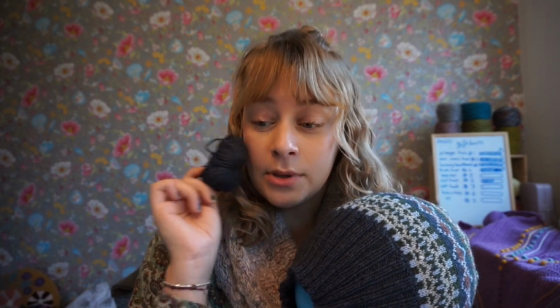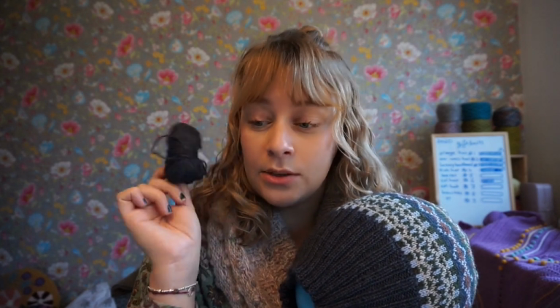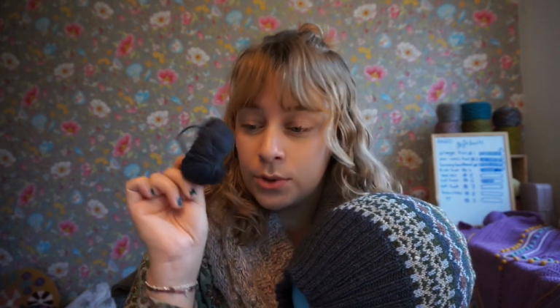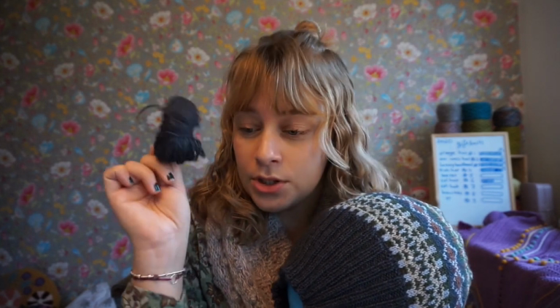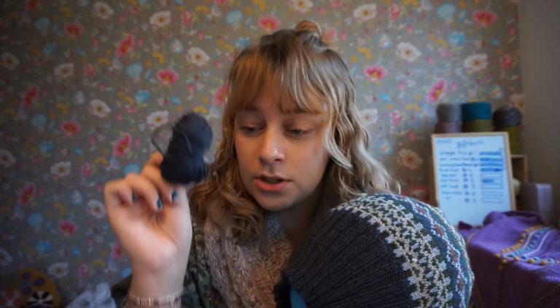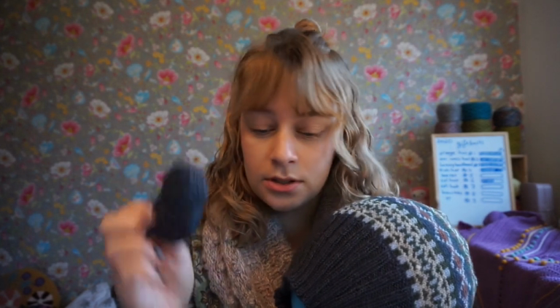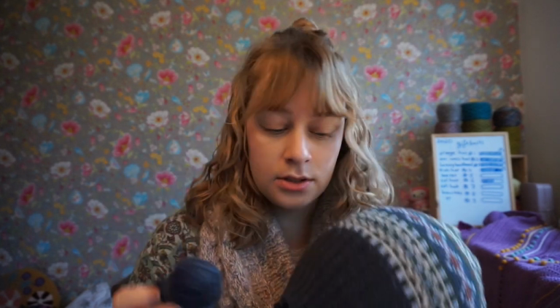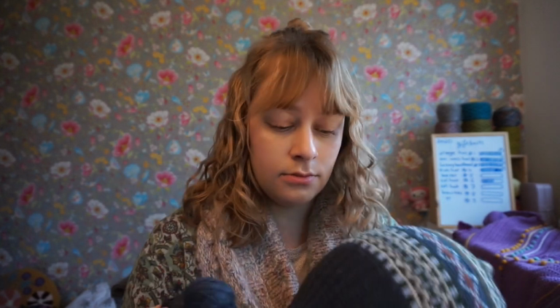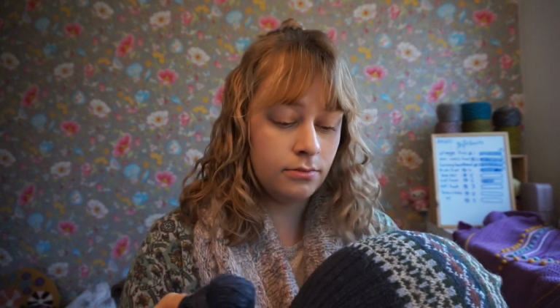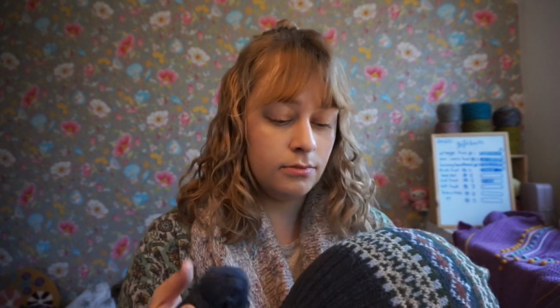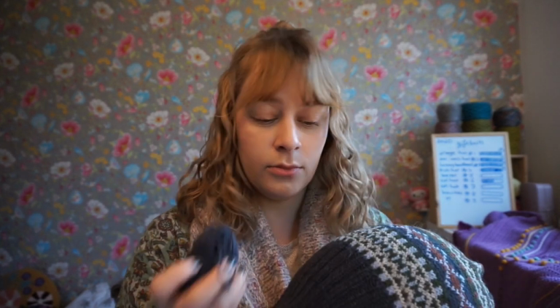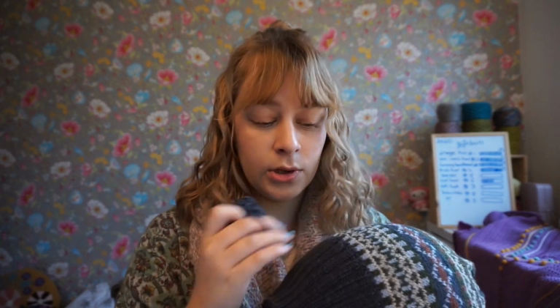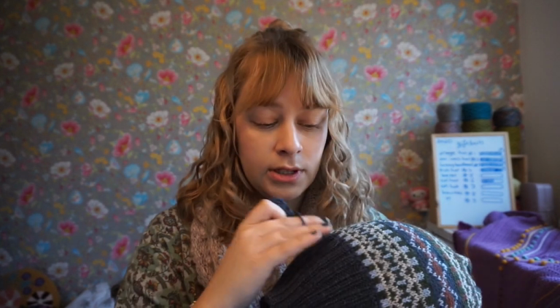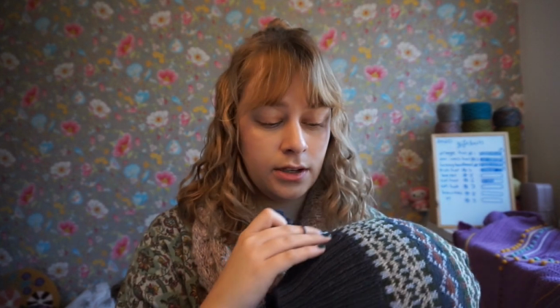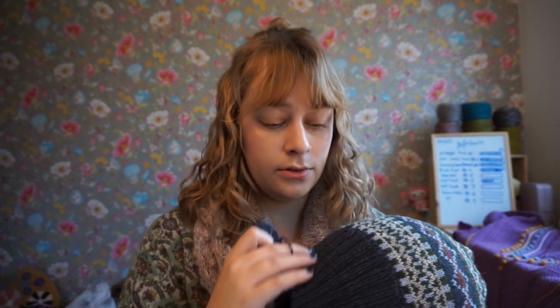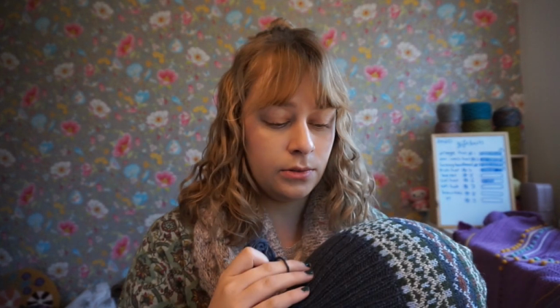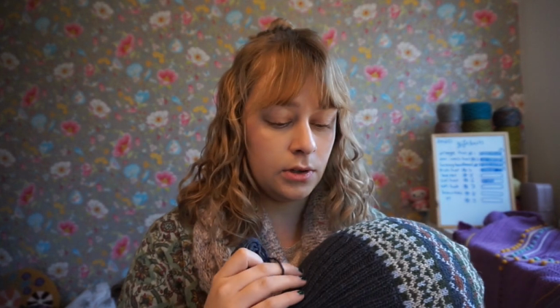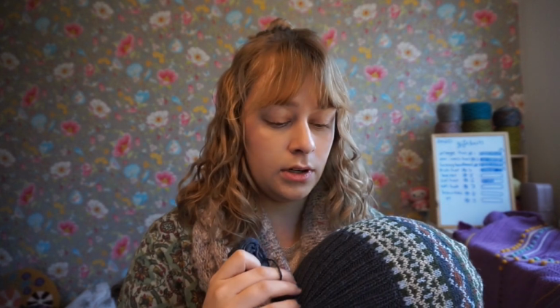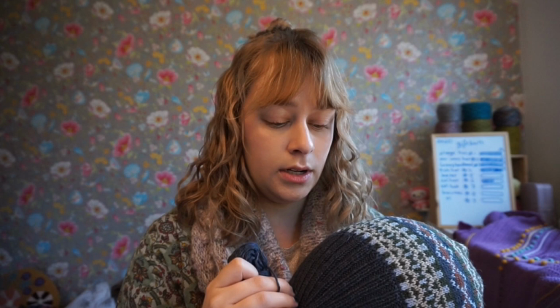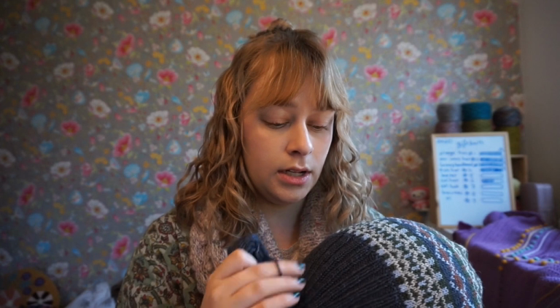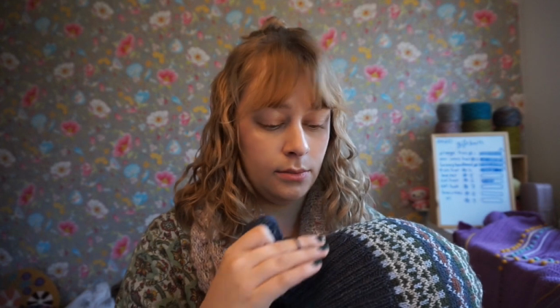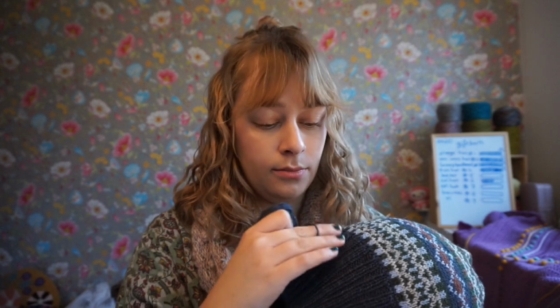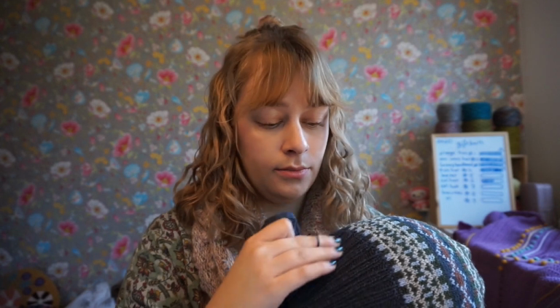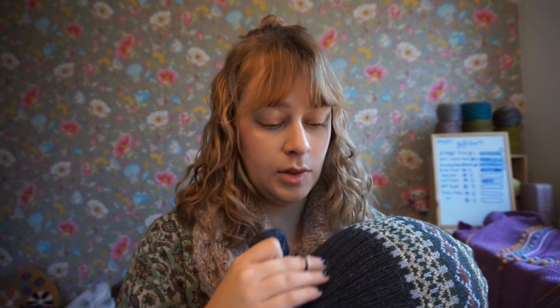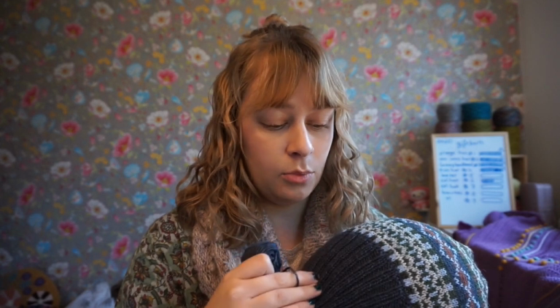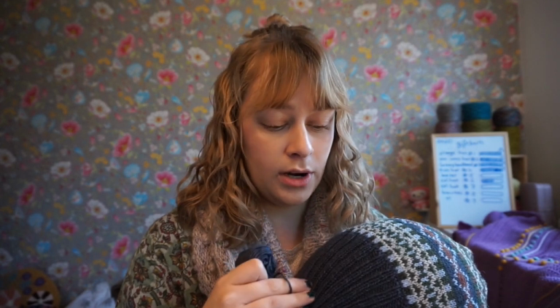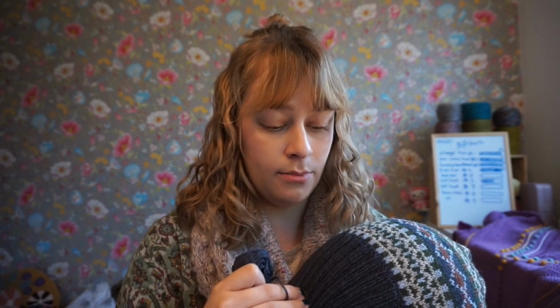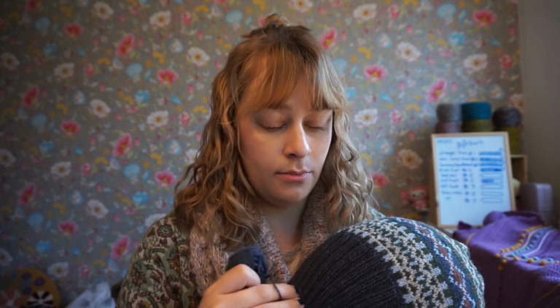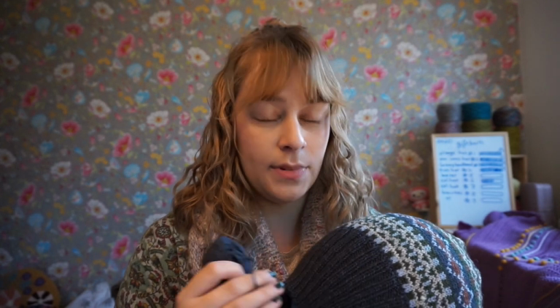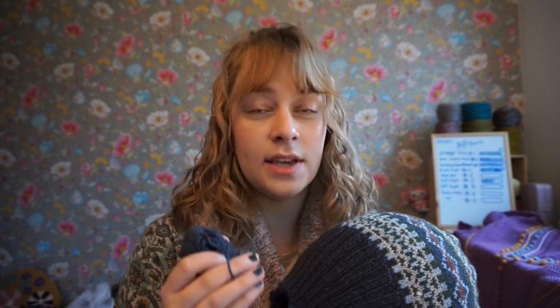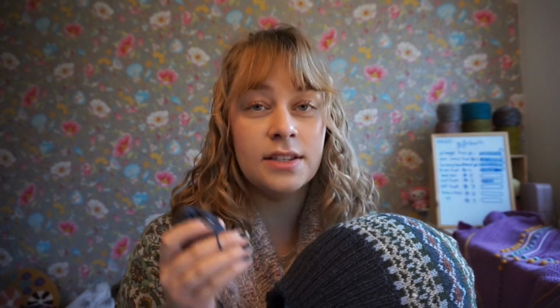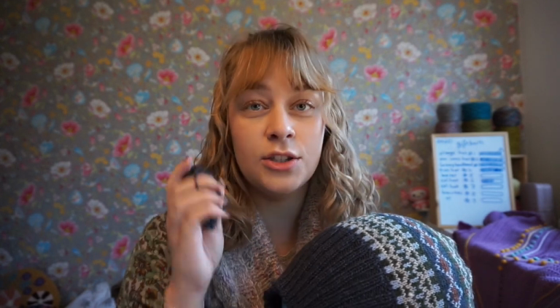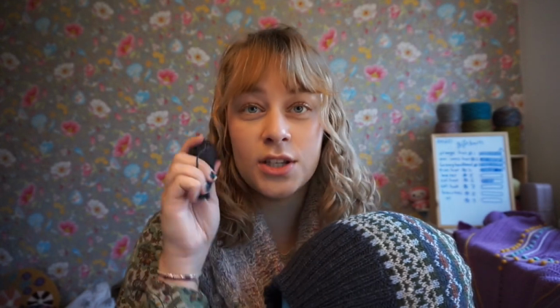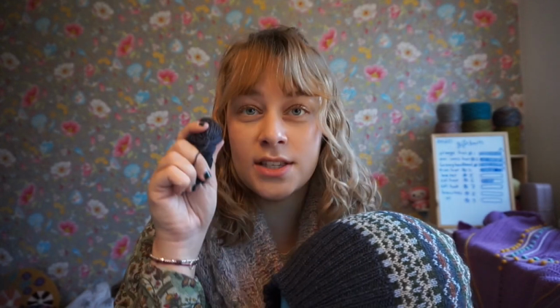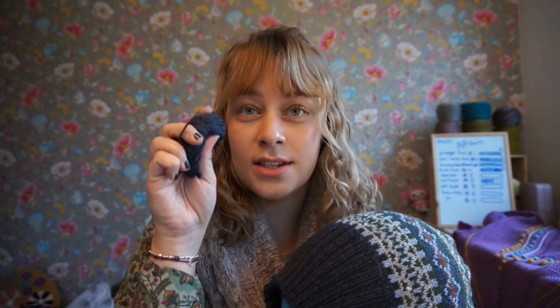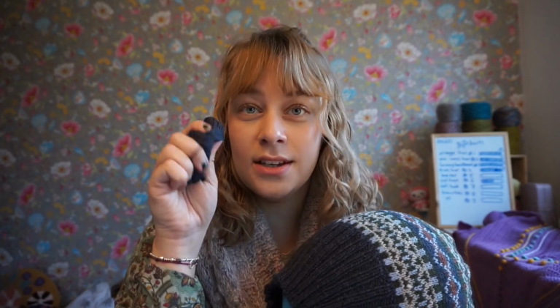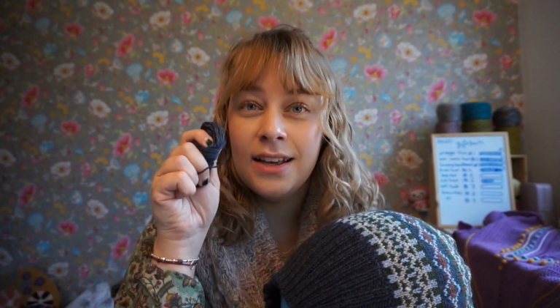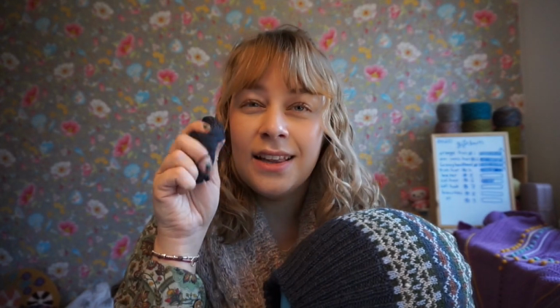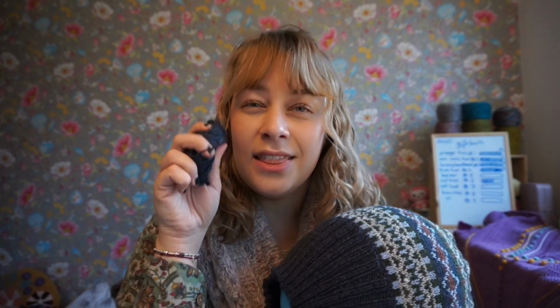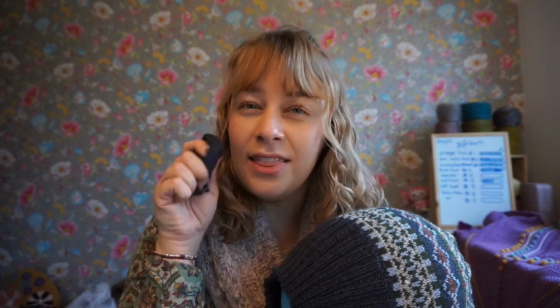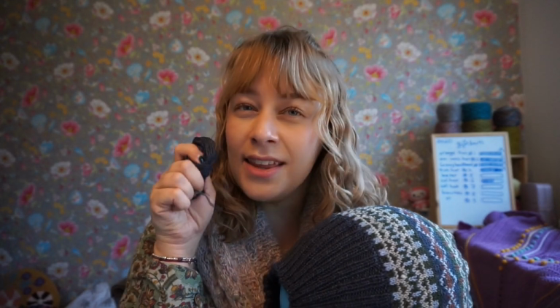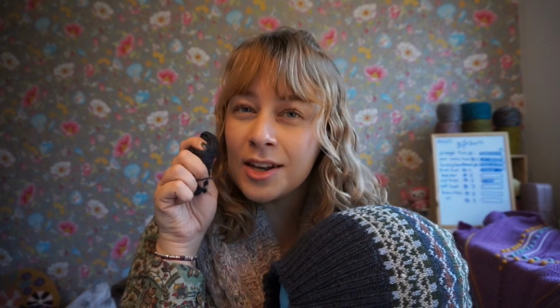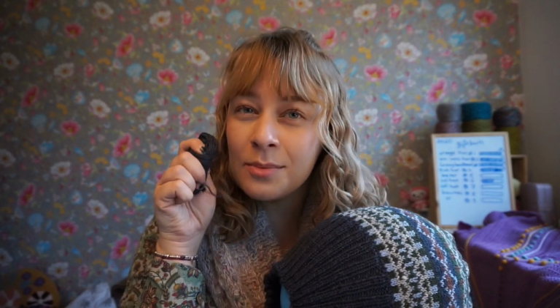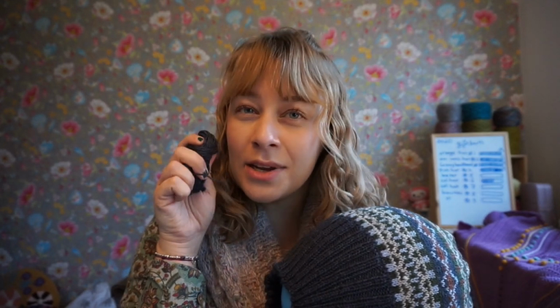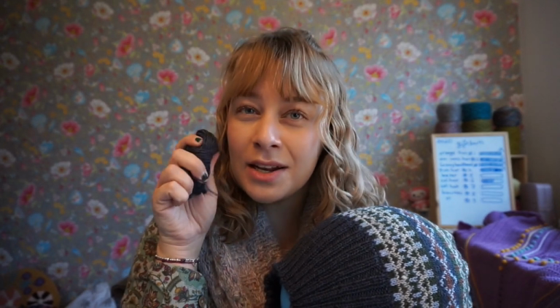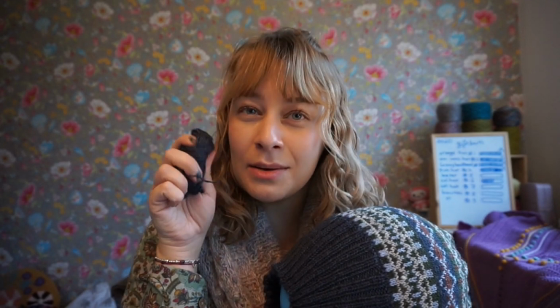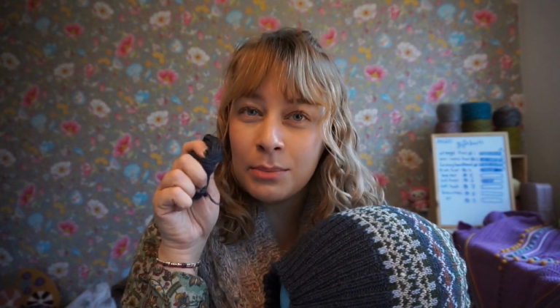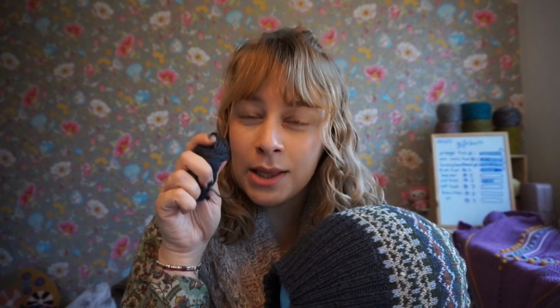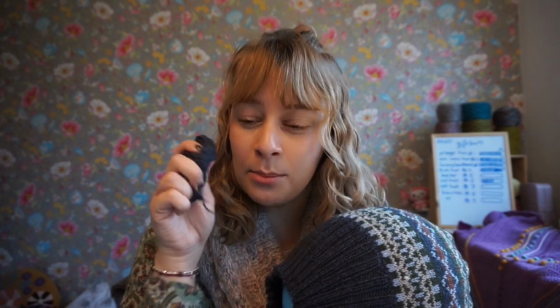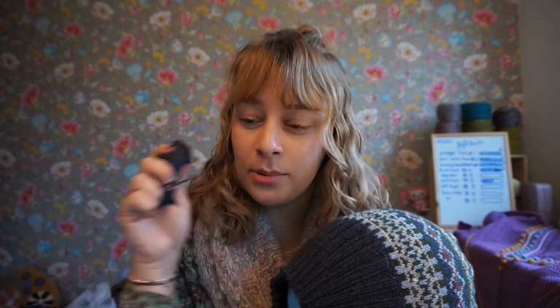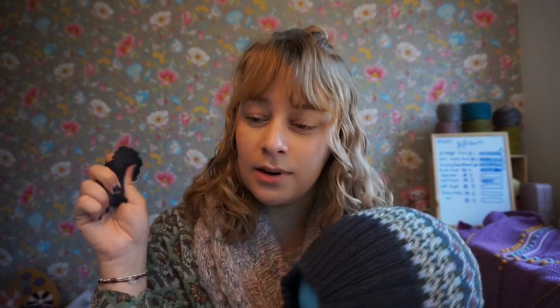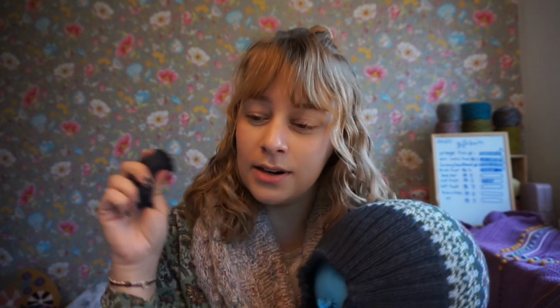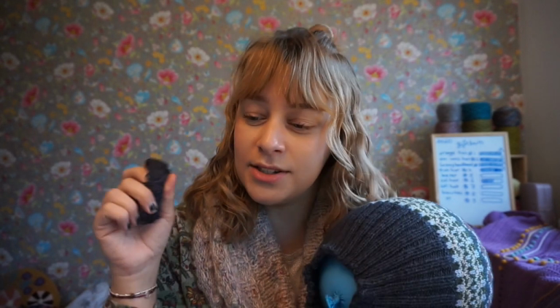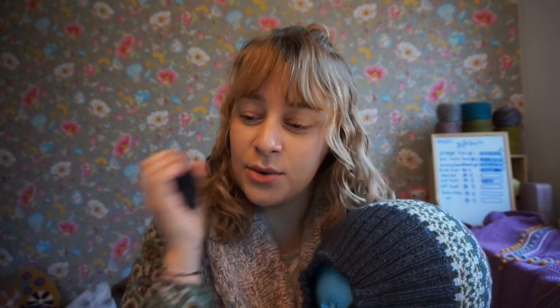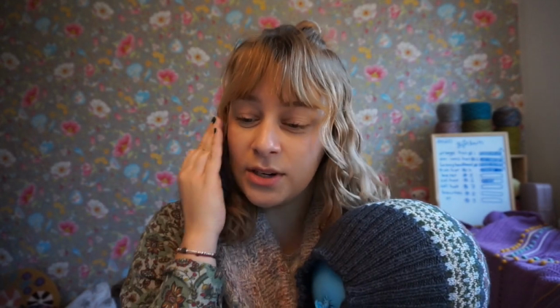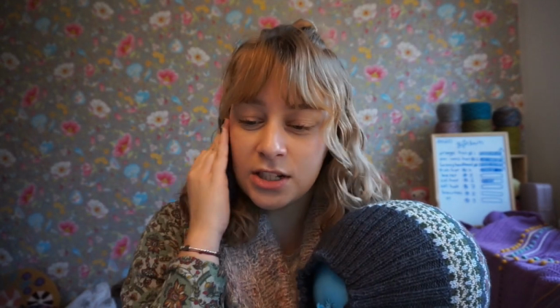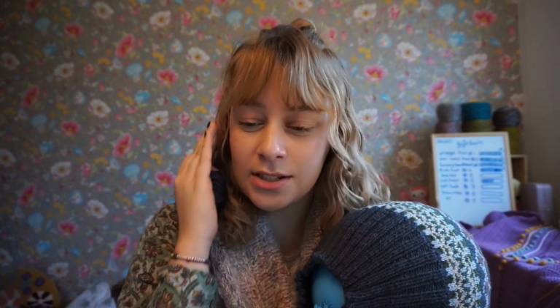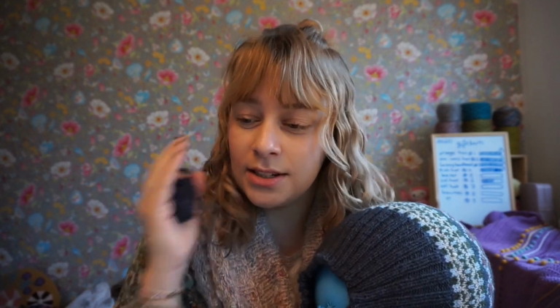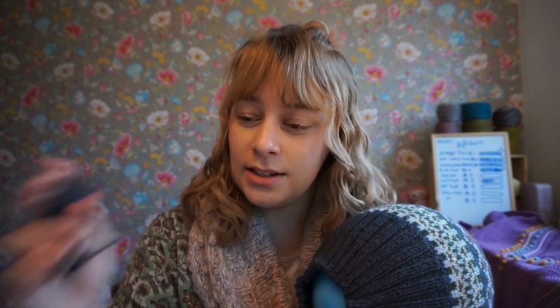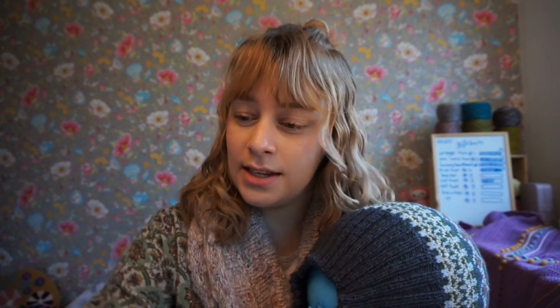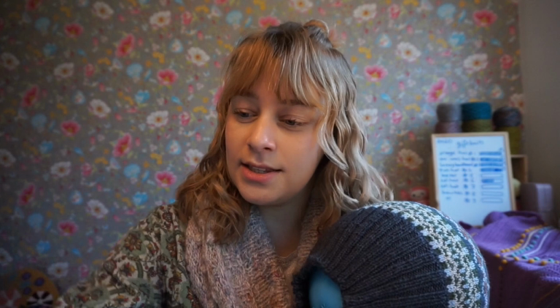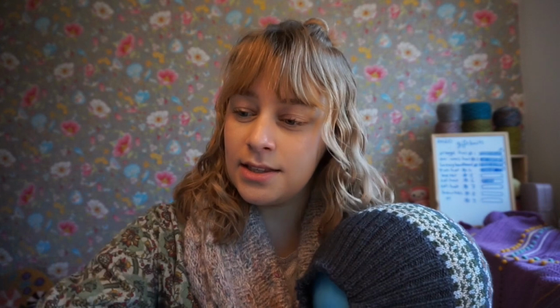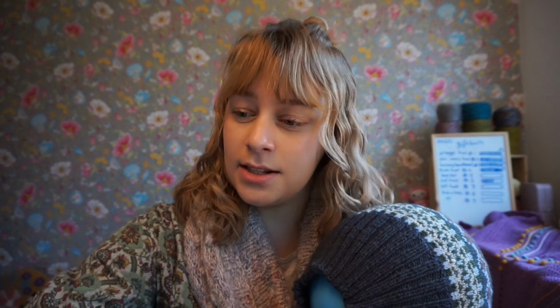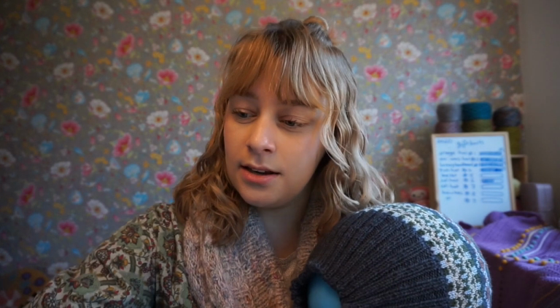It was just brilliant for the brim because it's just a little bit plumper, so it's nice and snug.